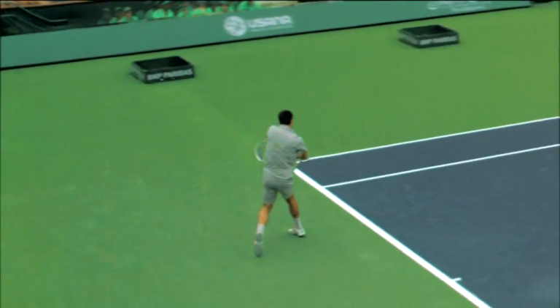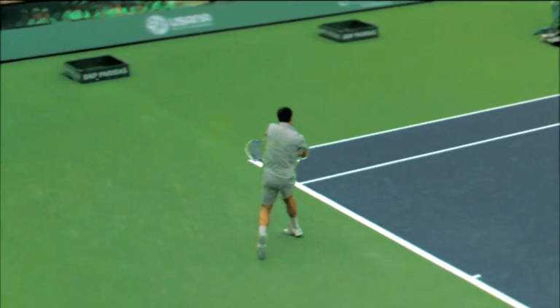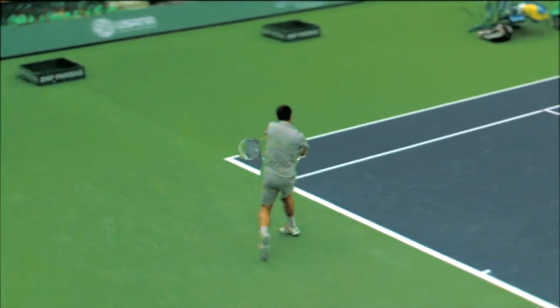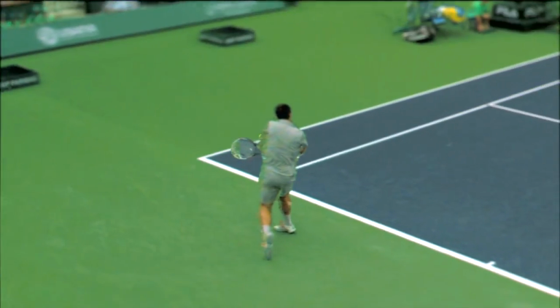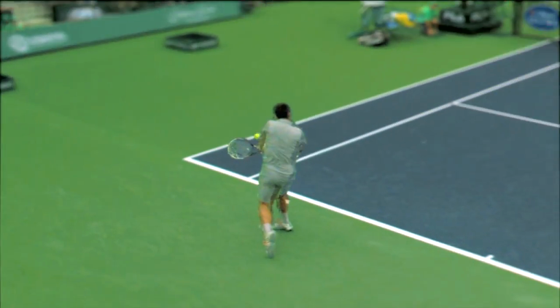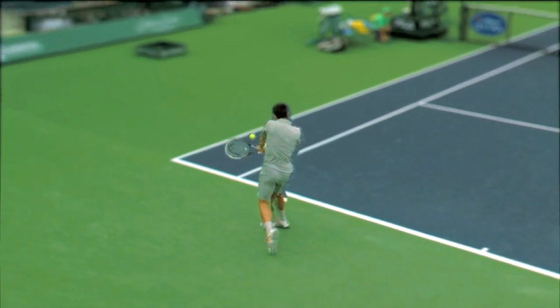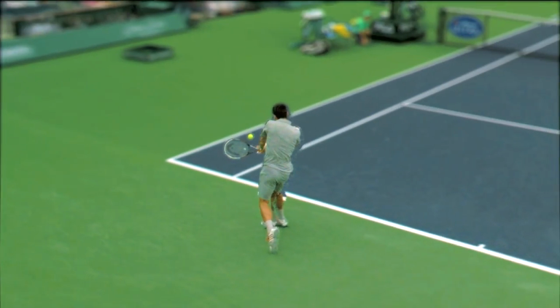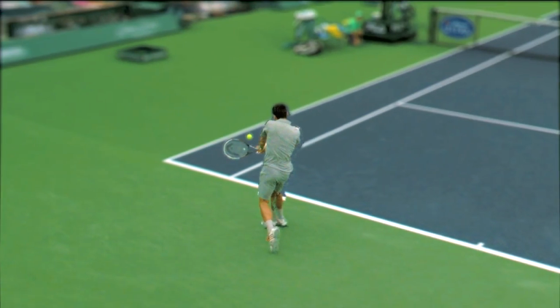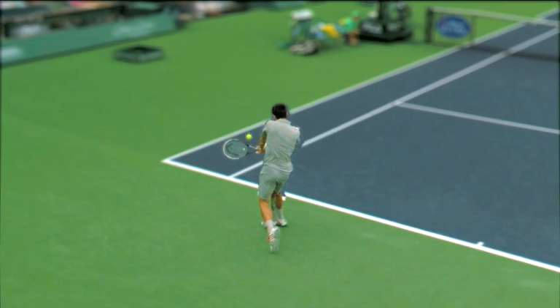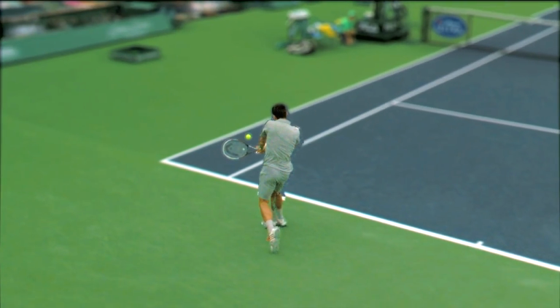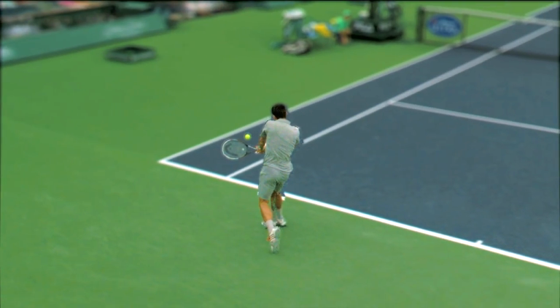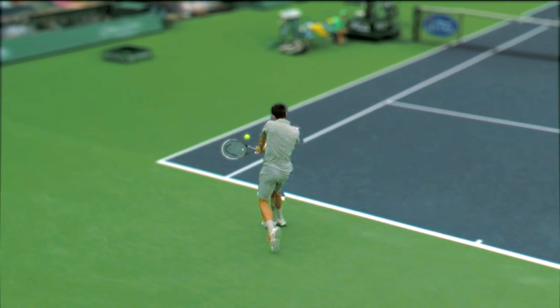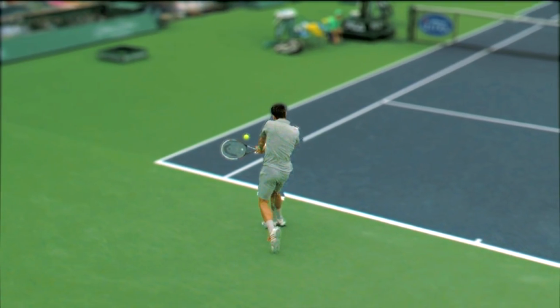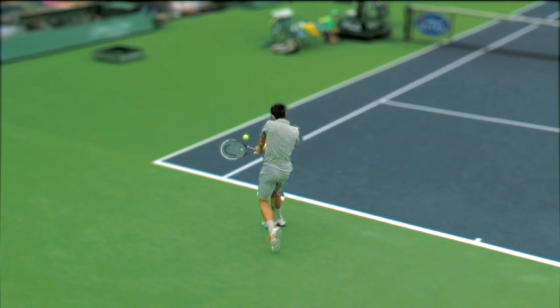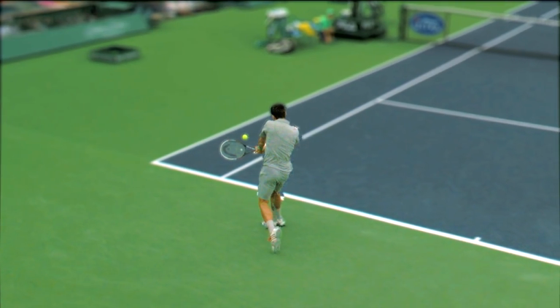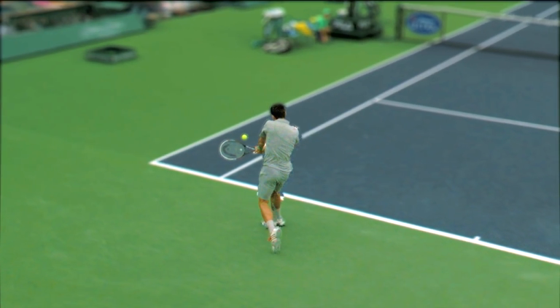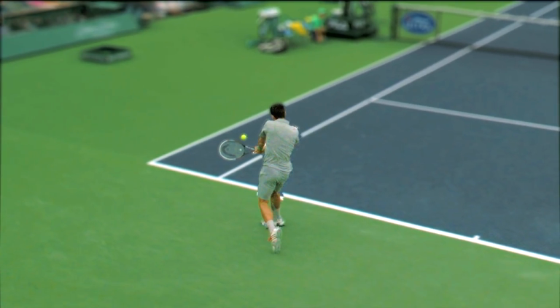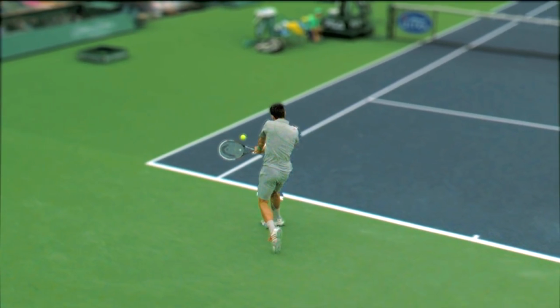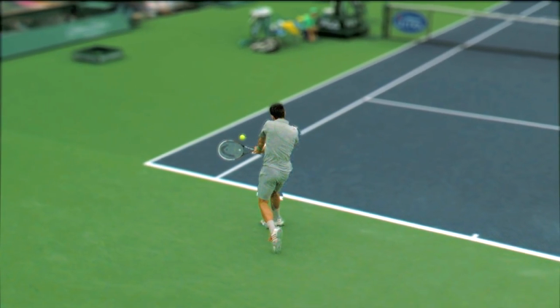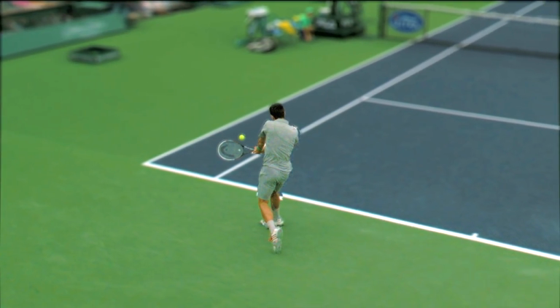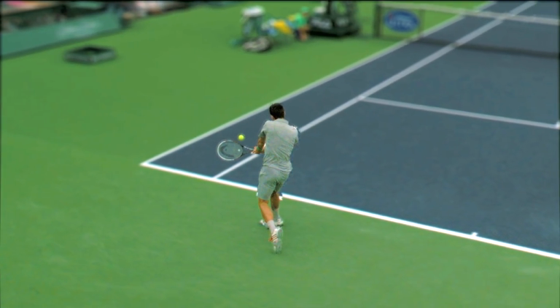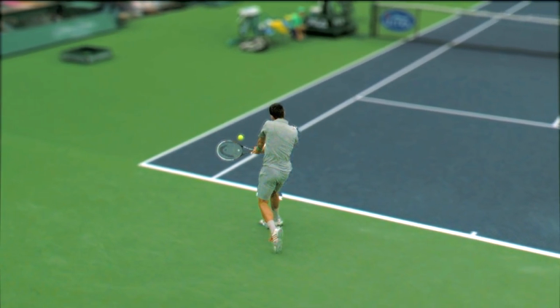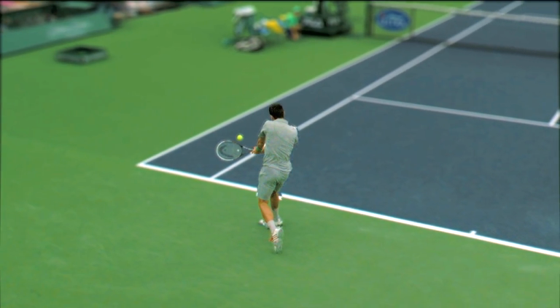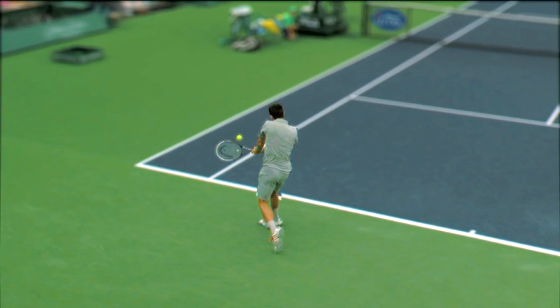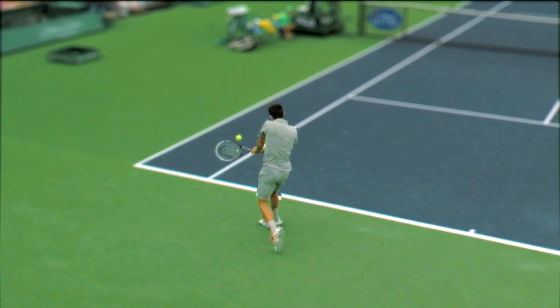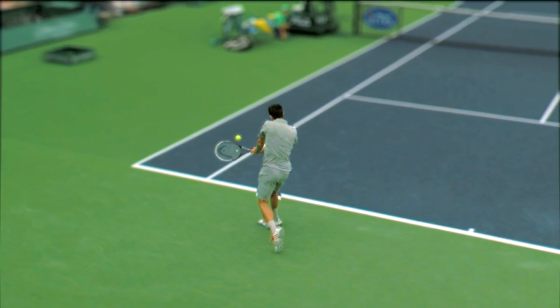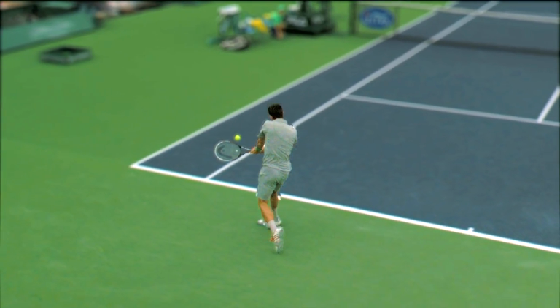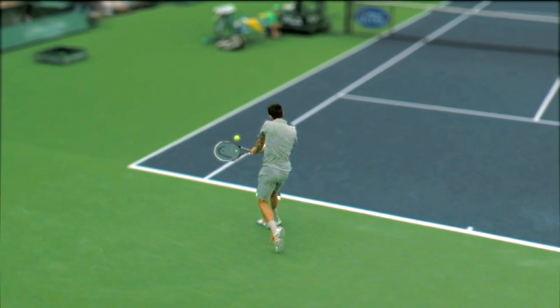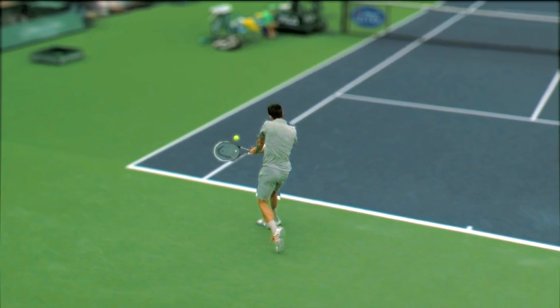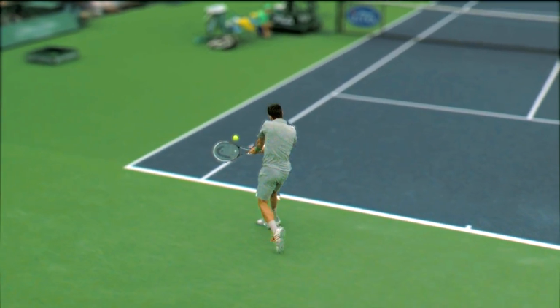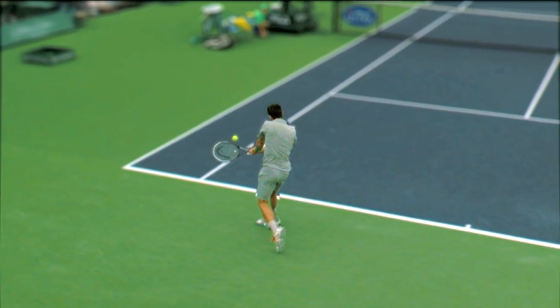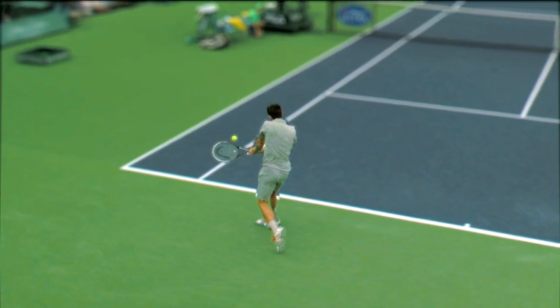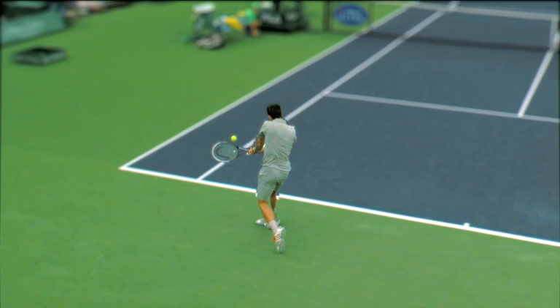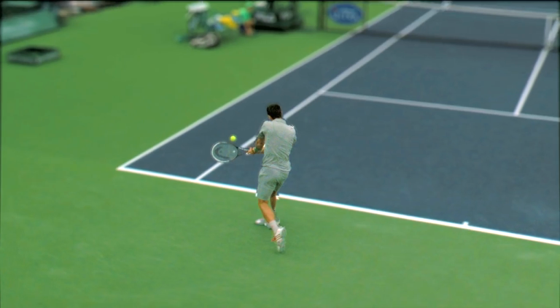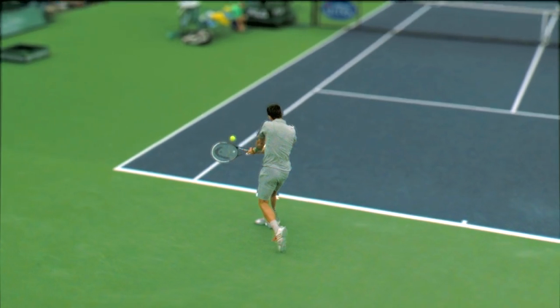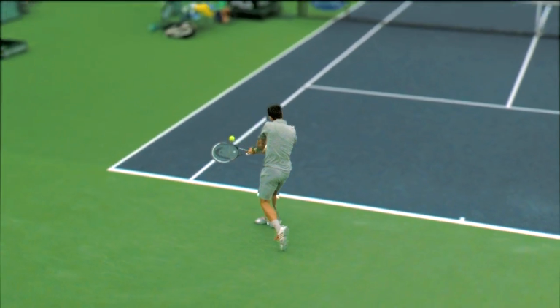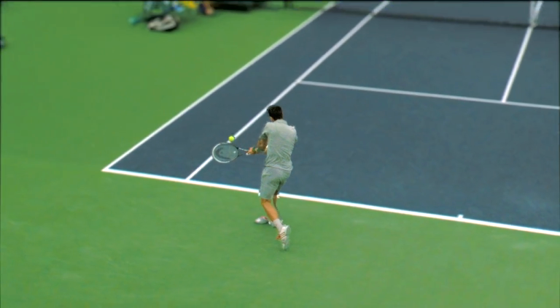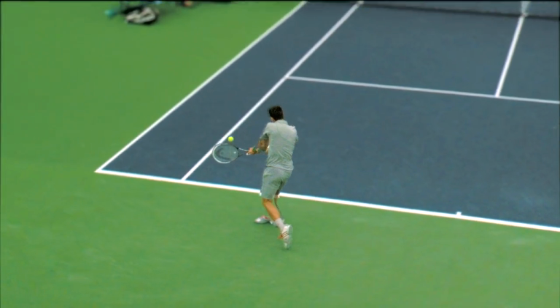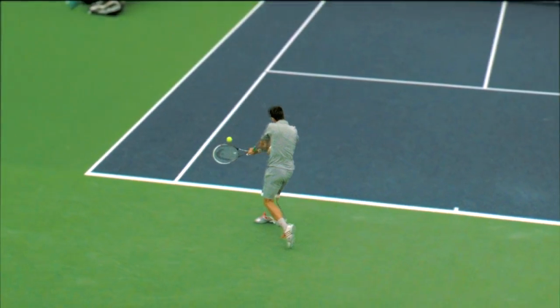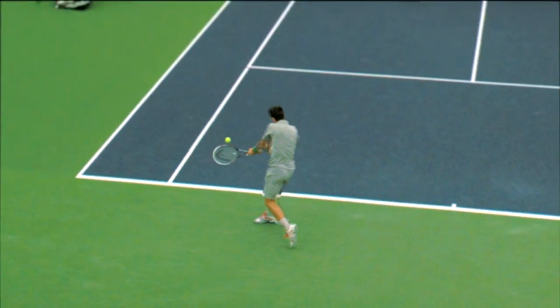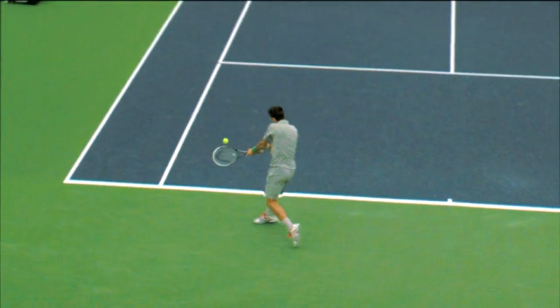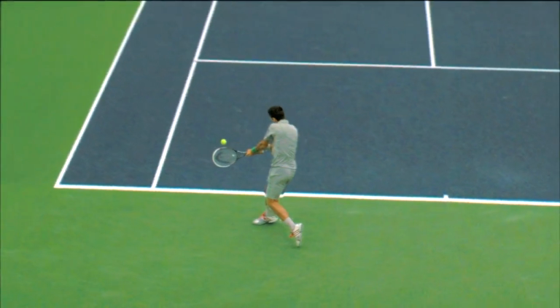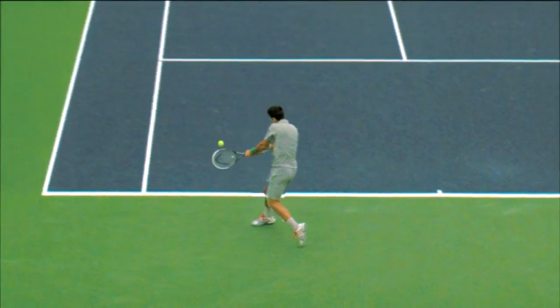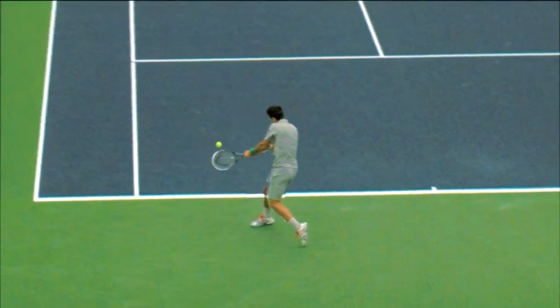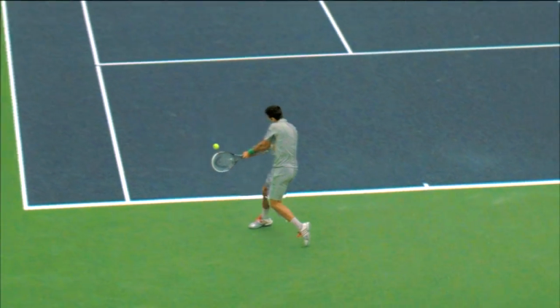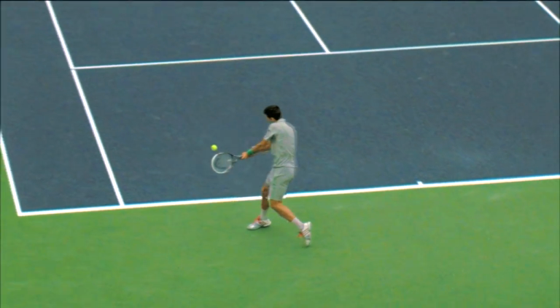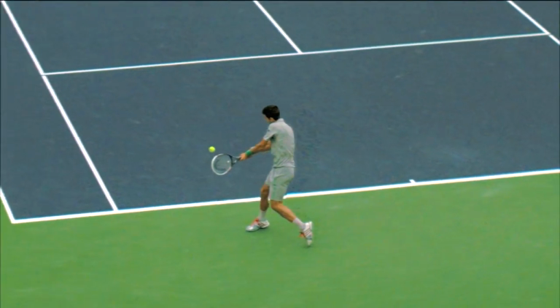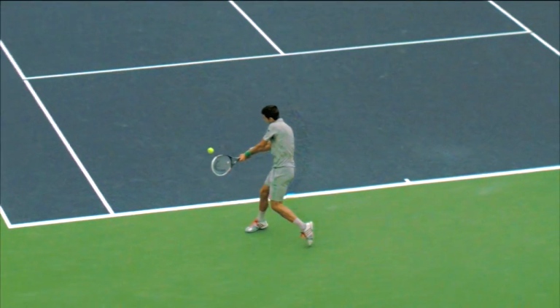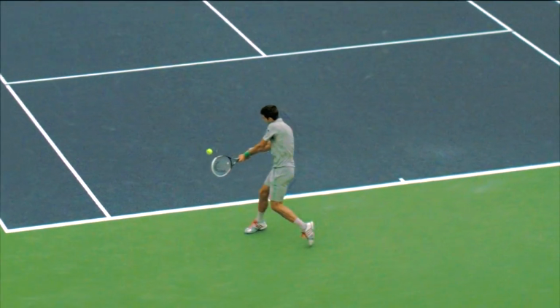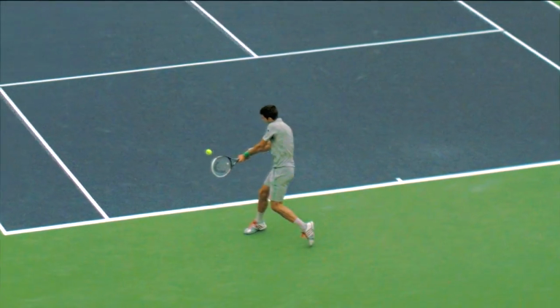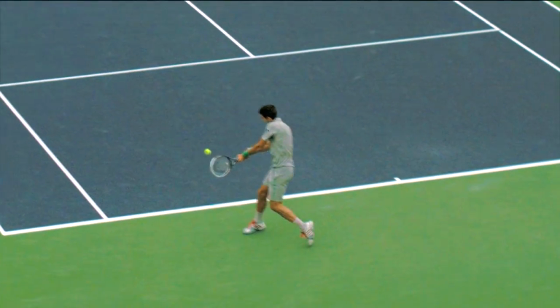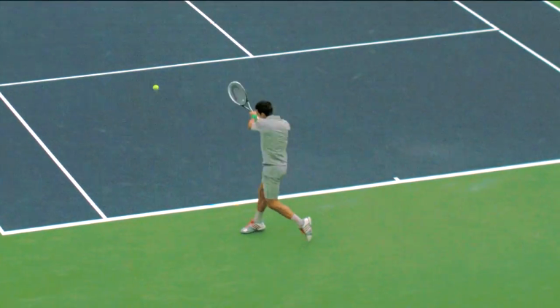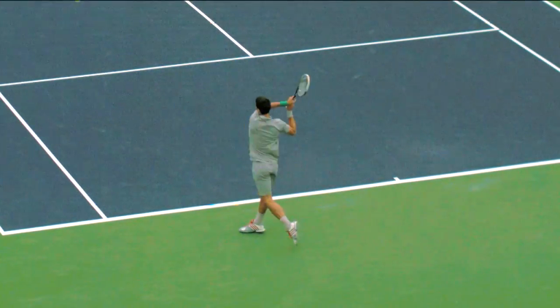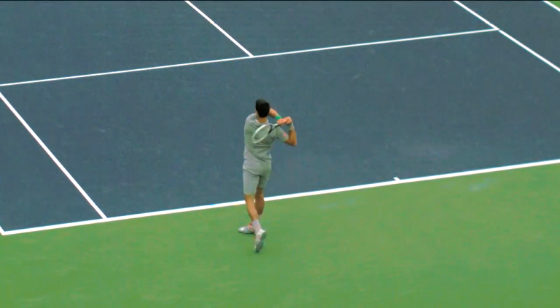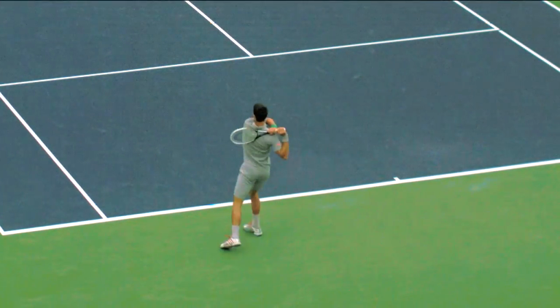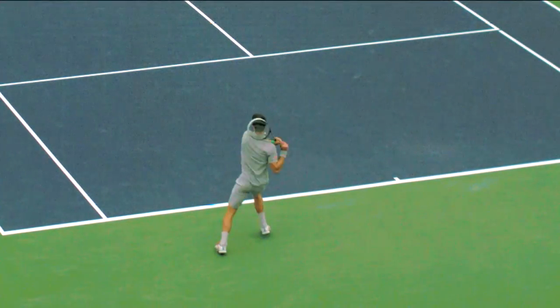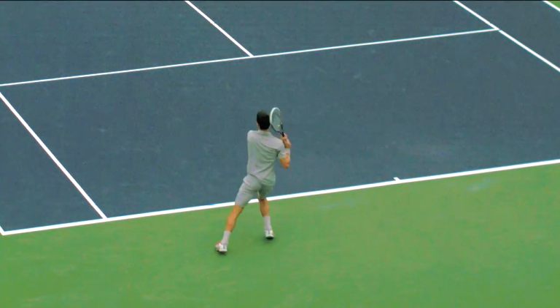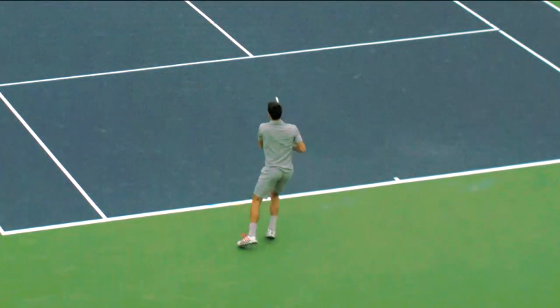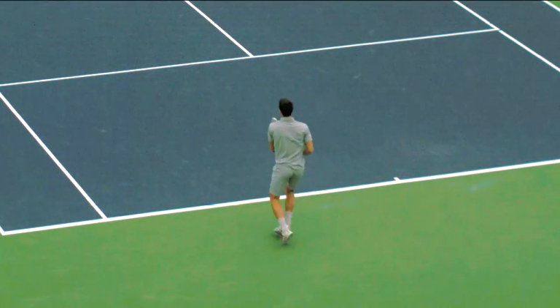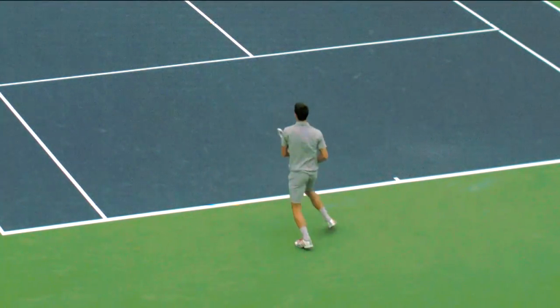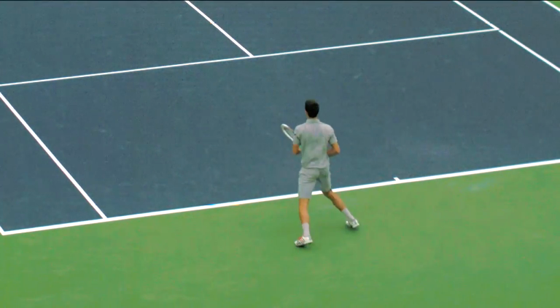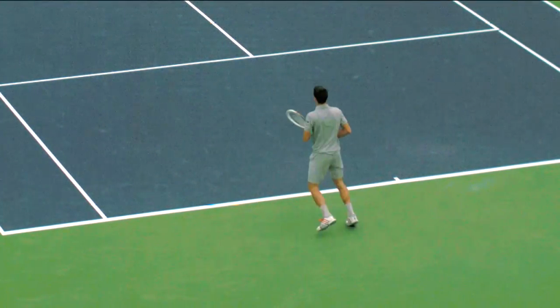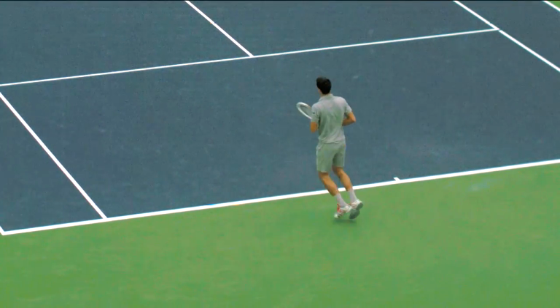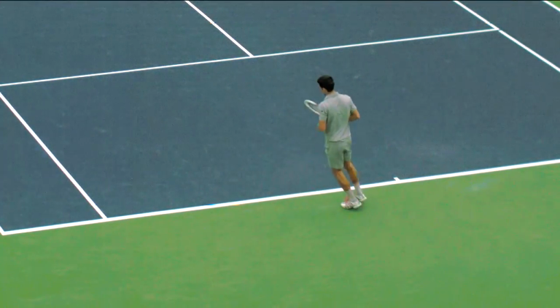You can see all the weight on the right leg as he pivots around it. The left arm is nice and straight, which means you'll get good leverage through the ball.